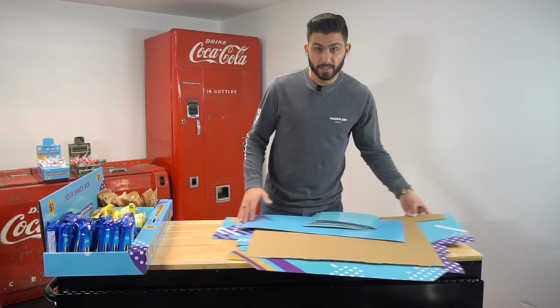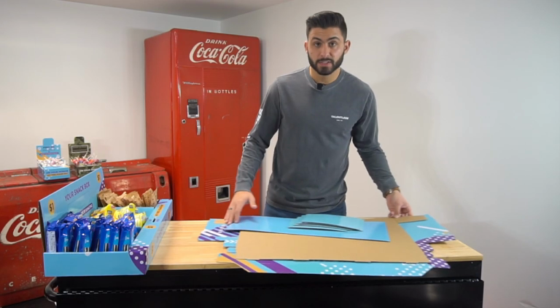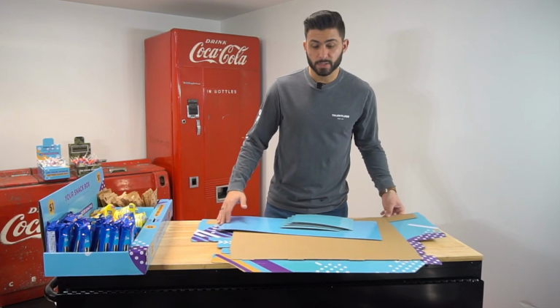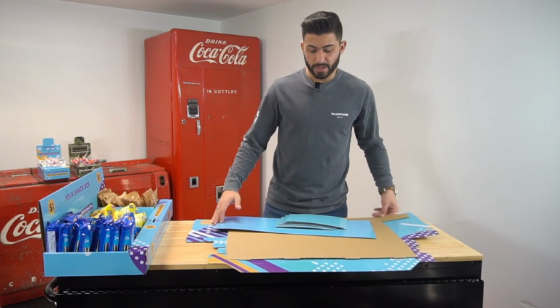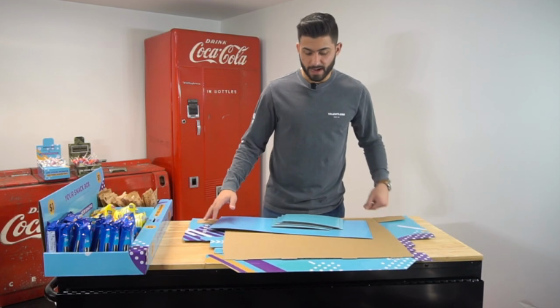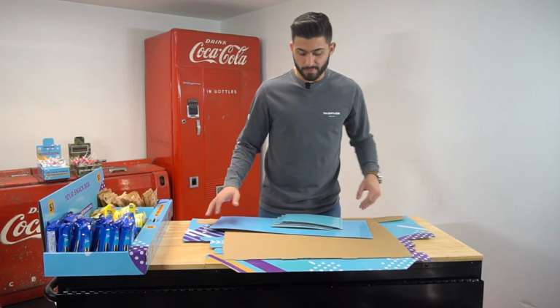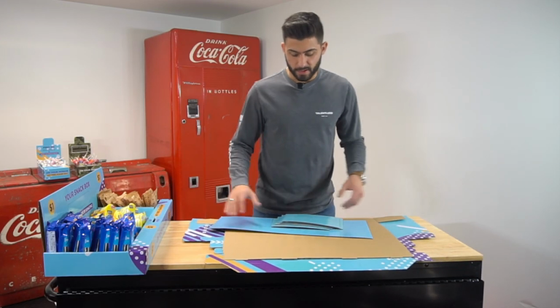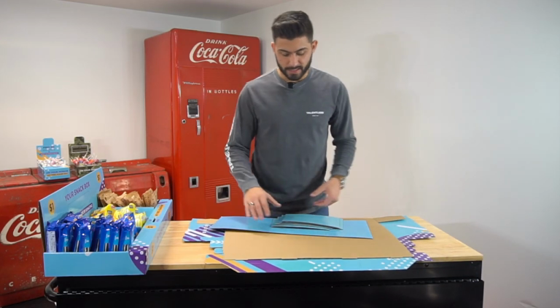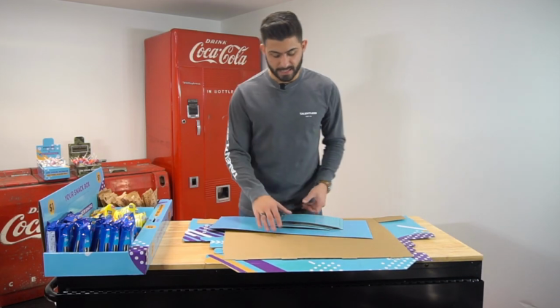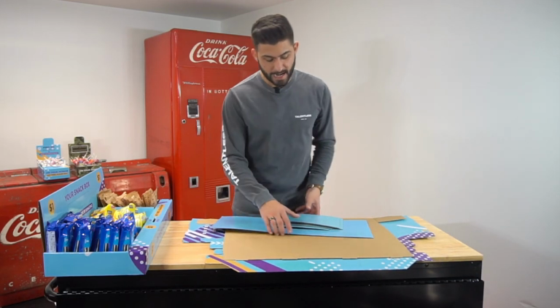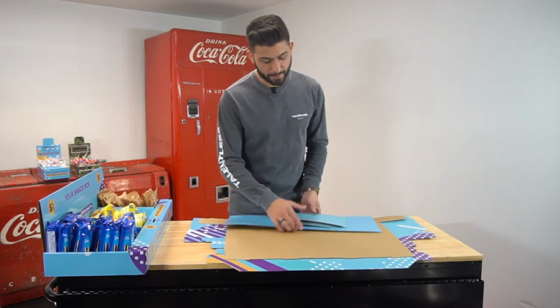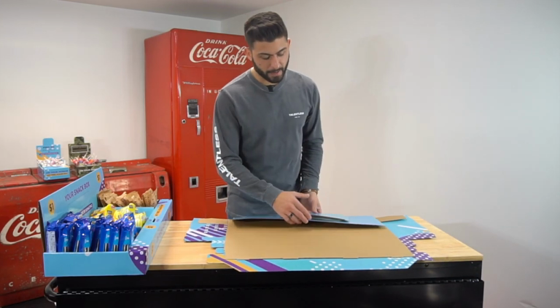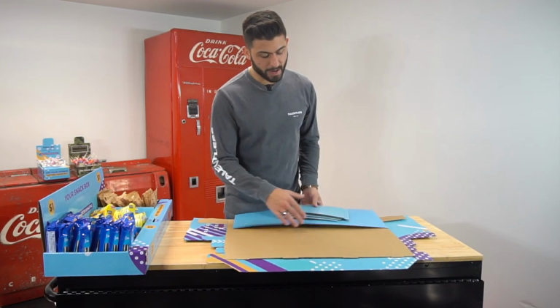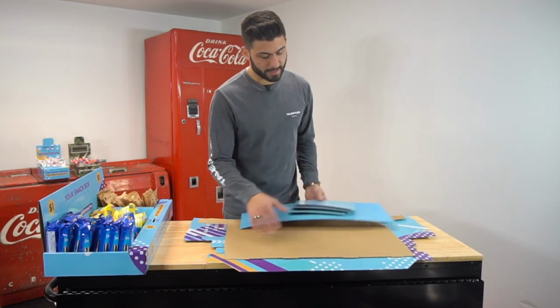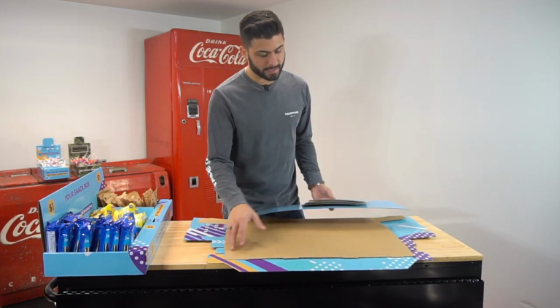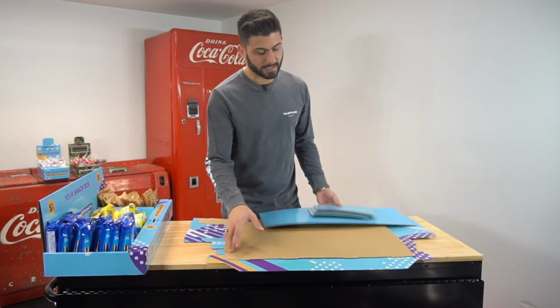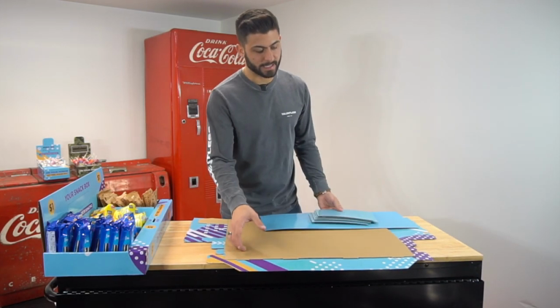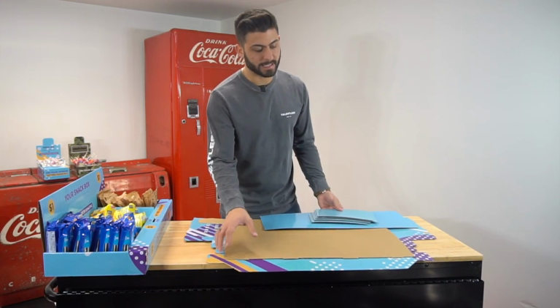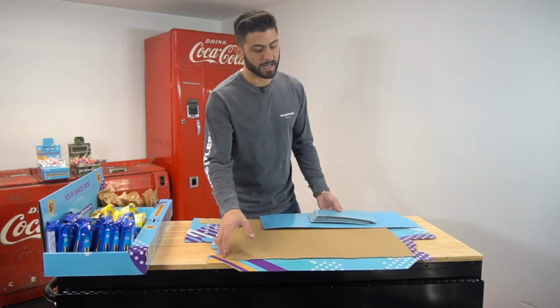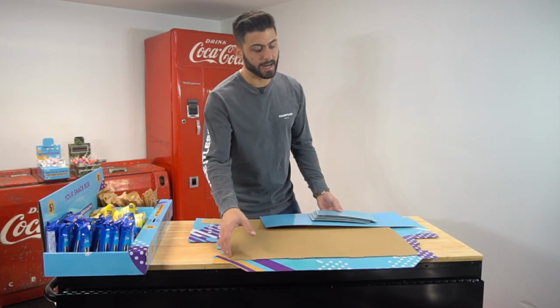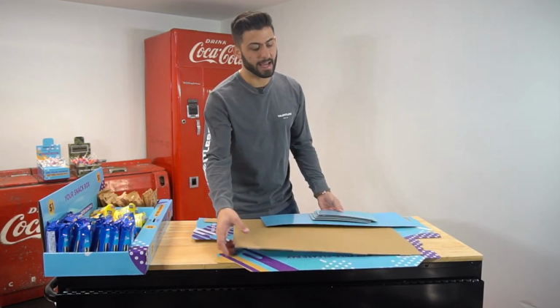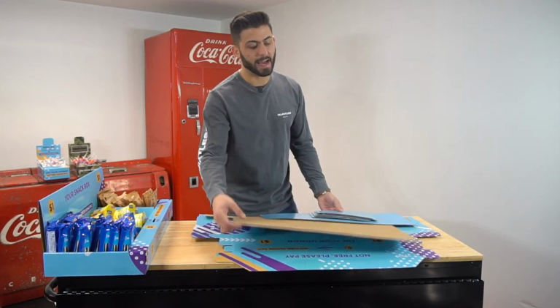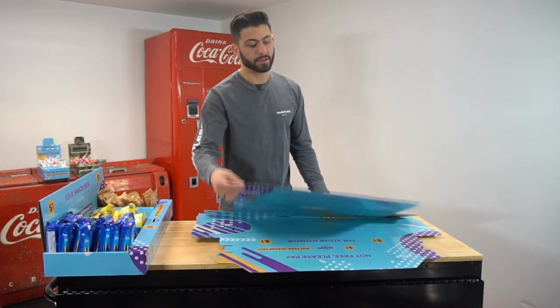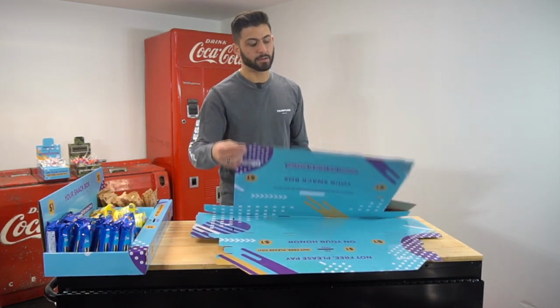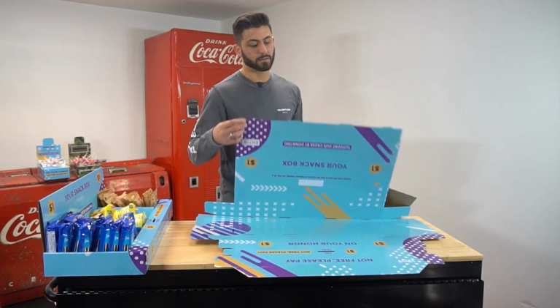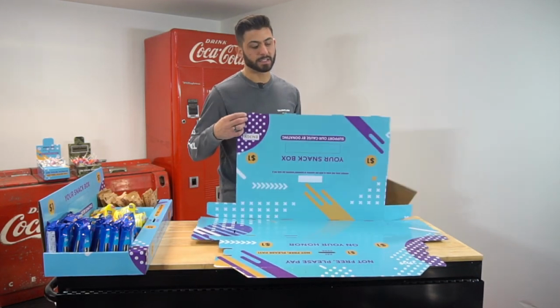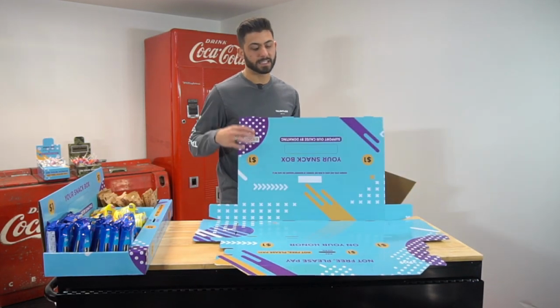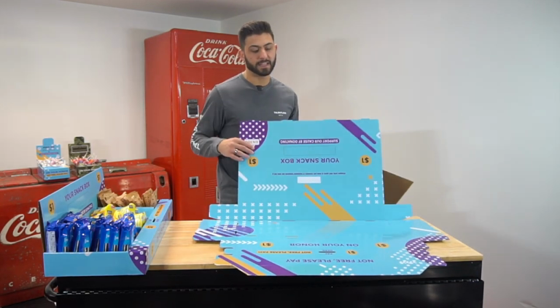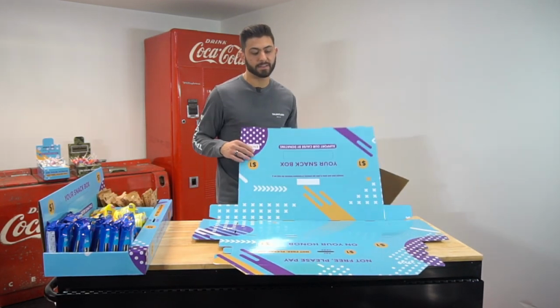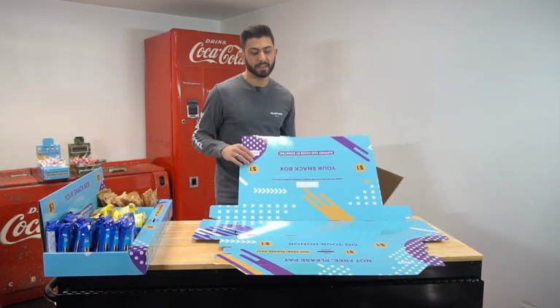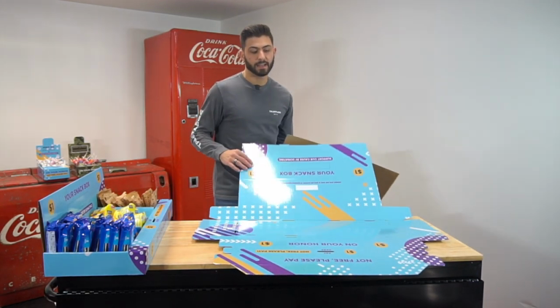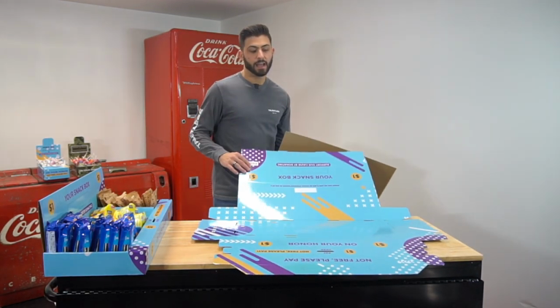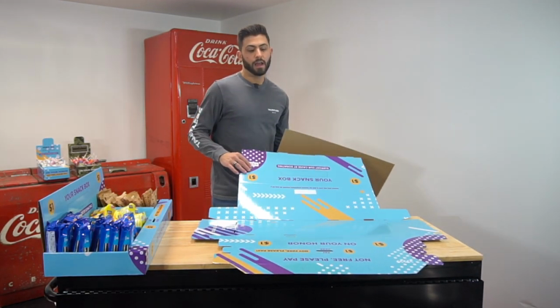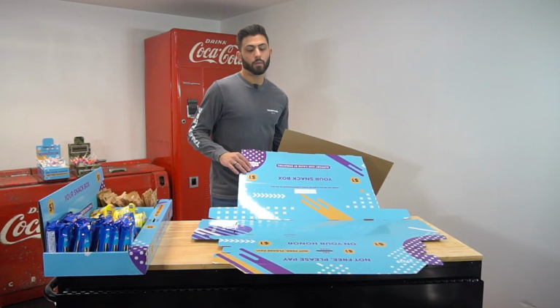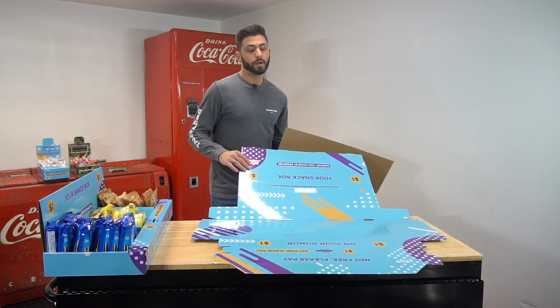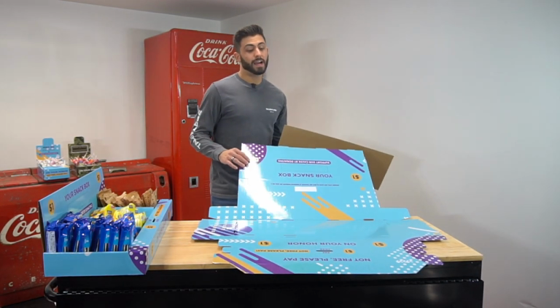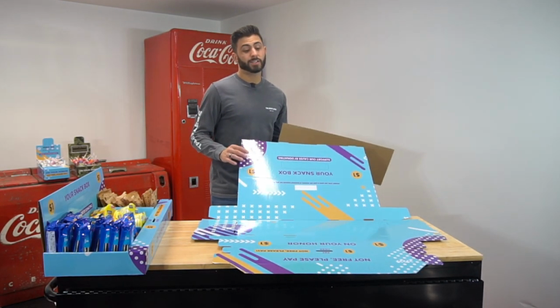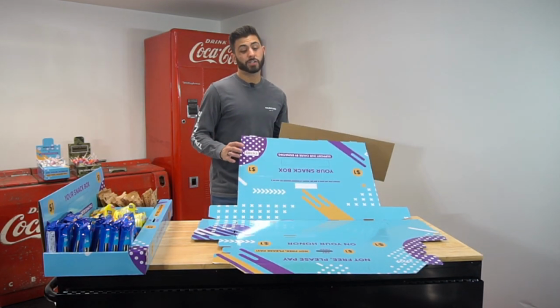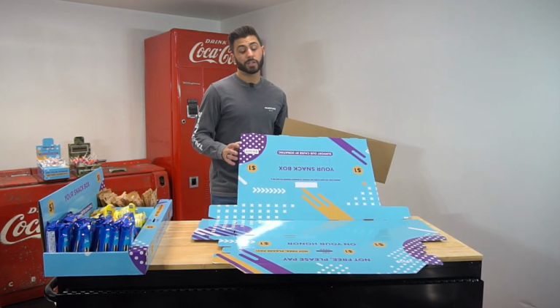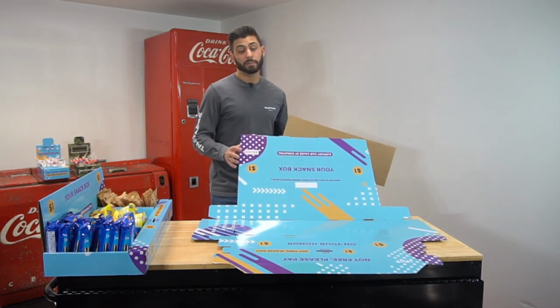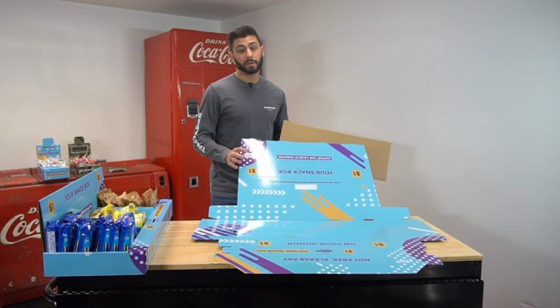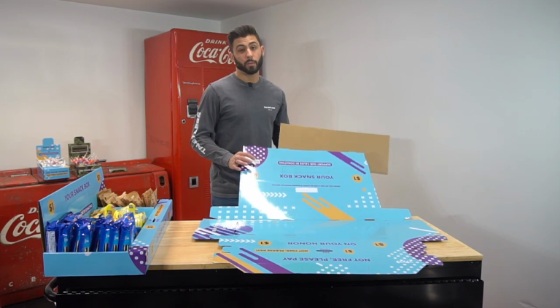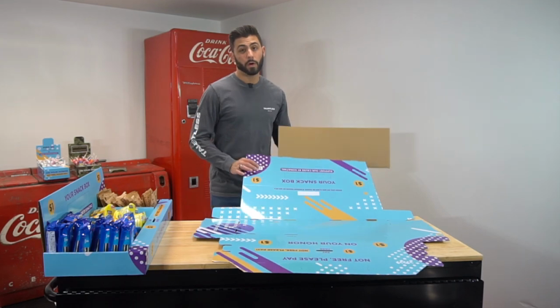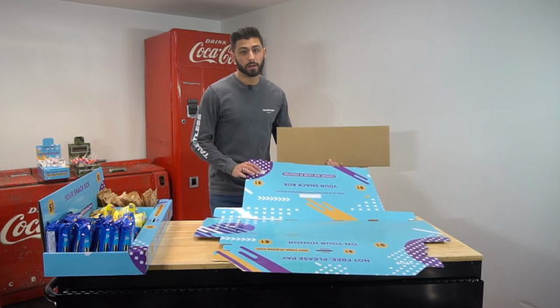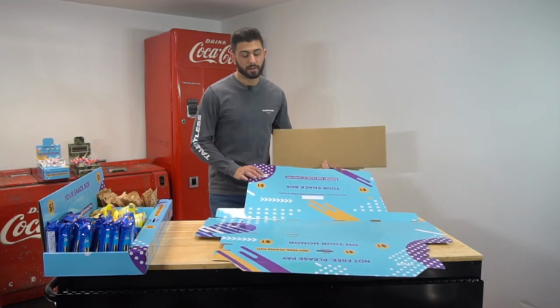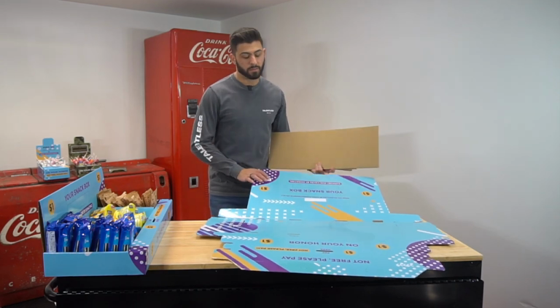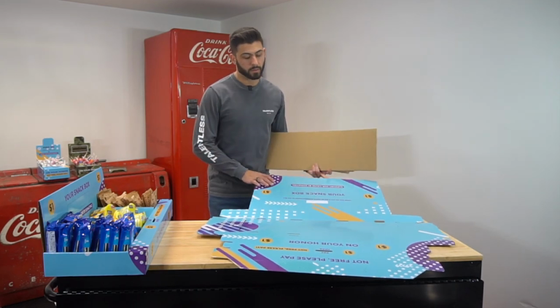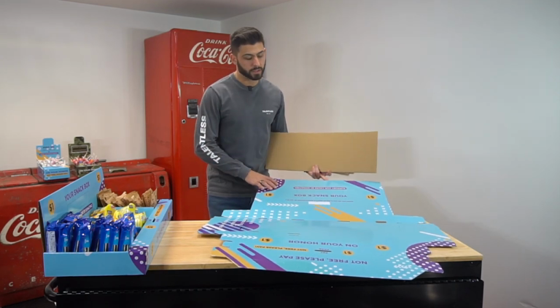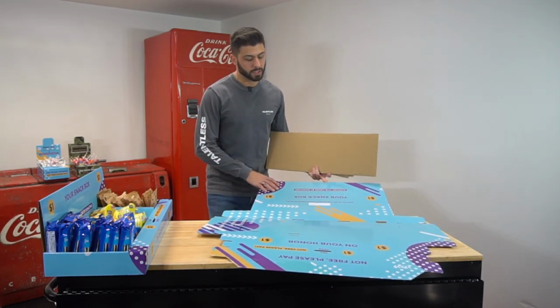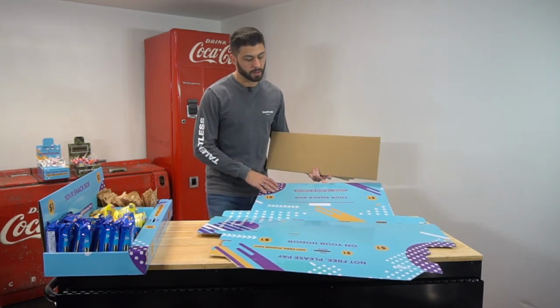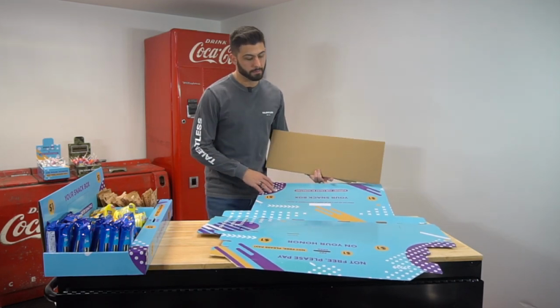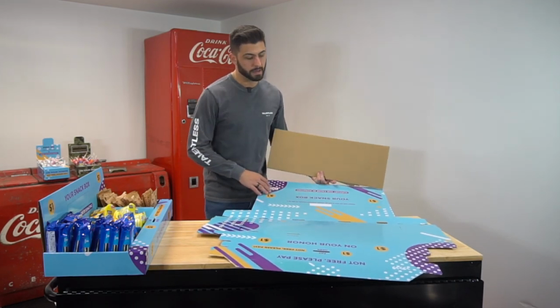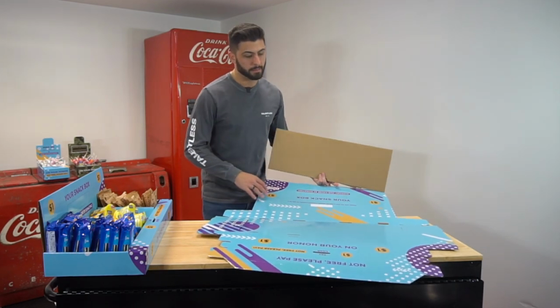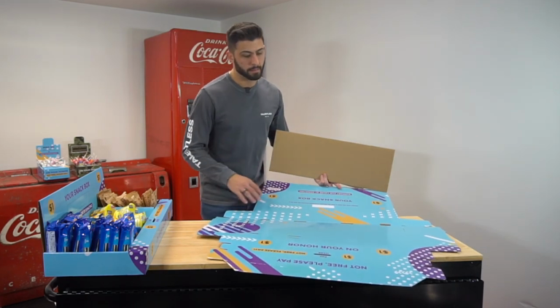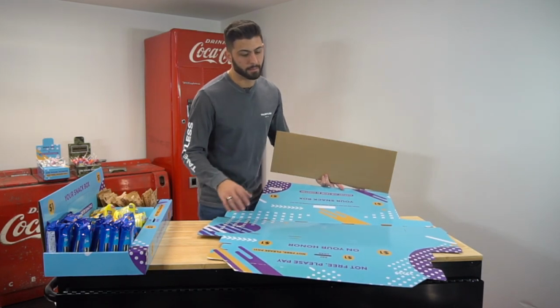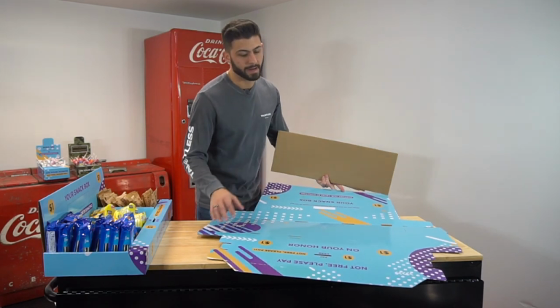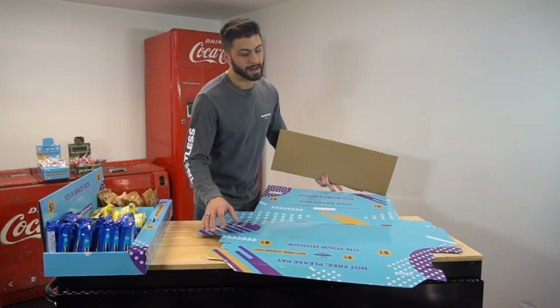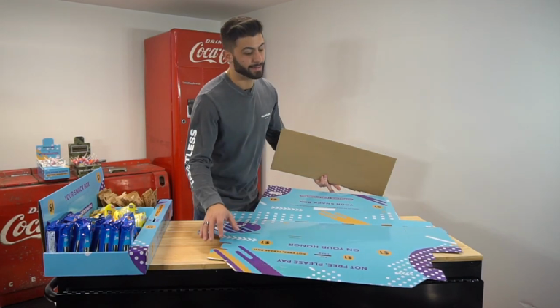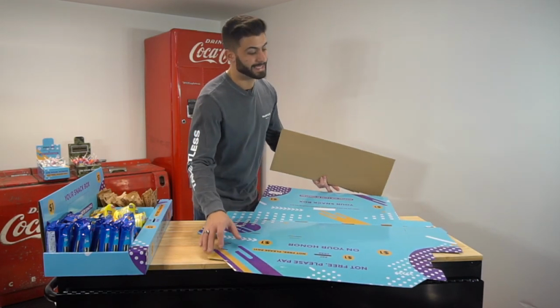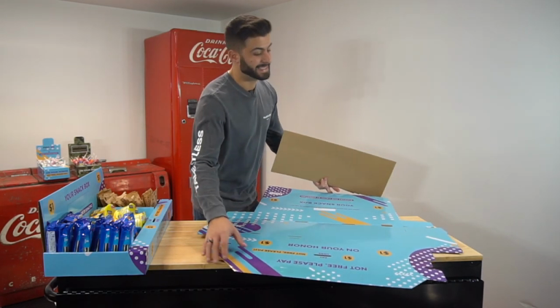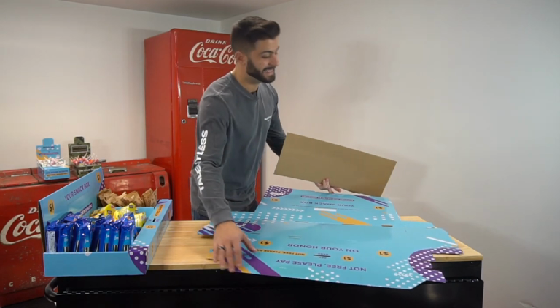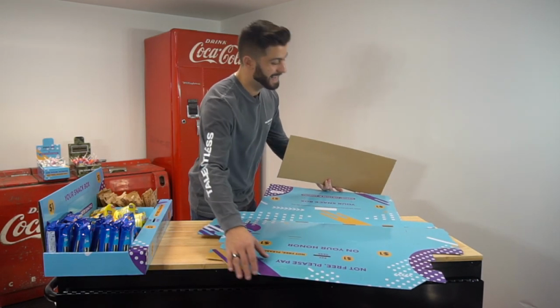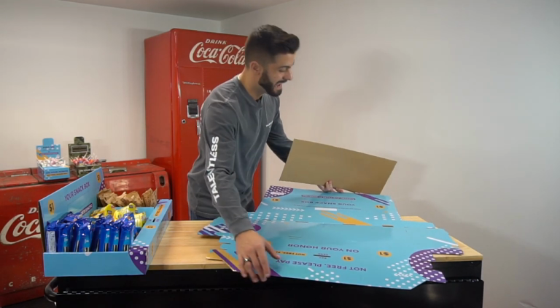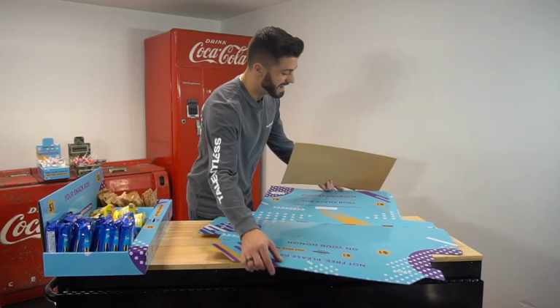So we have our snack boxes. This is kind of how you'll receive them. We're not just shipping one — unfortunately, our minimum right now is 10.